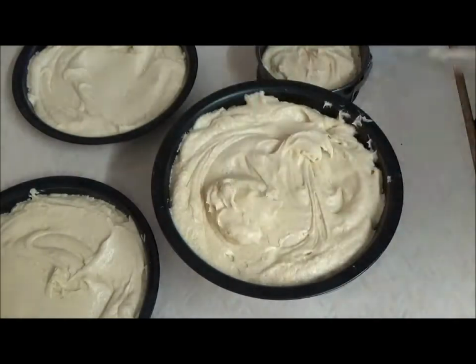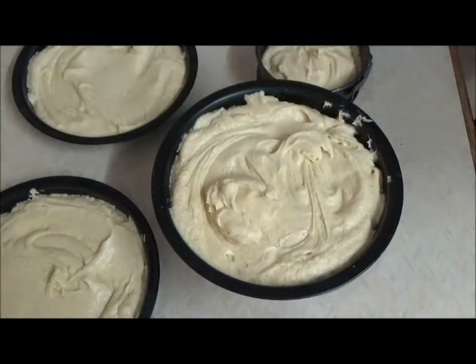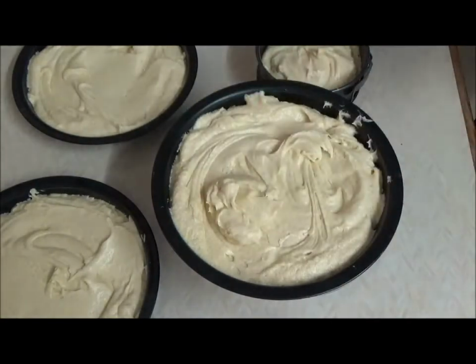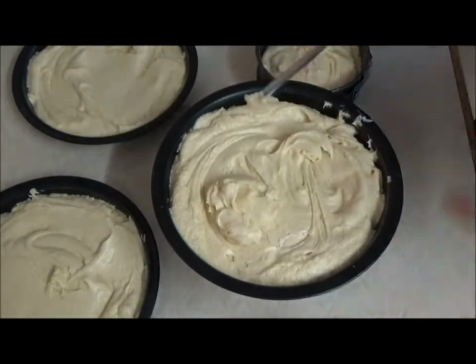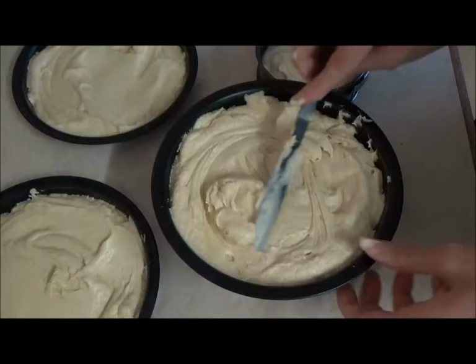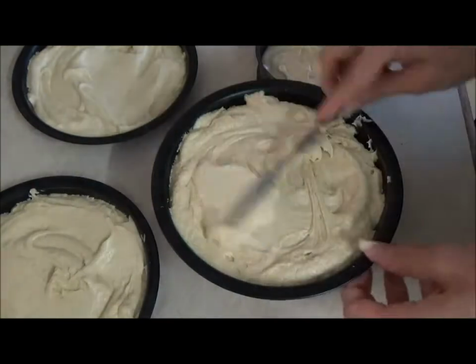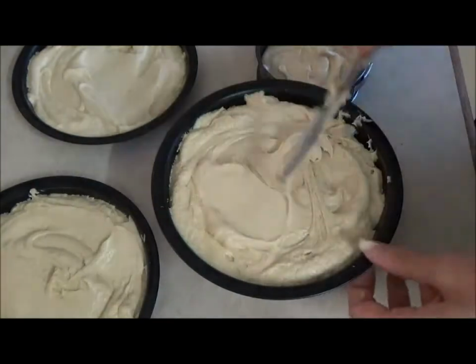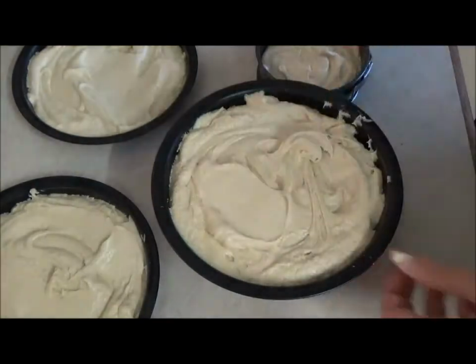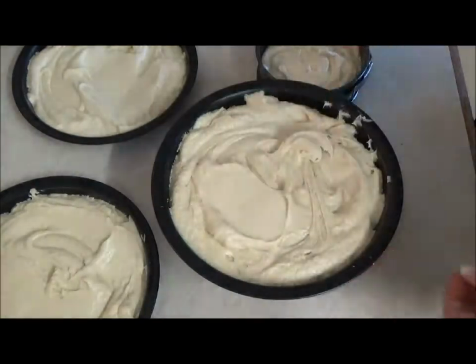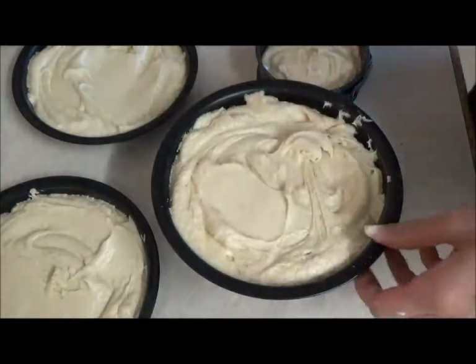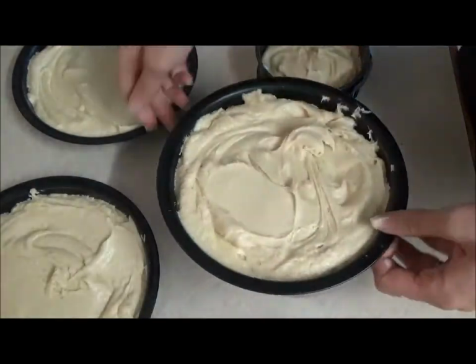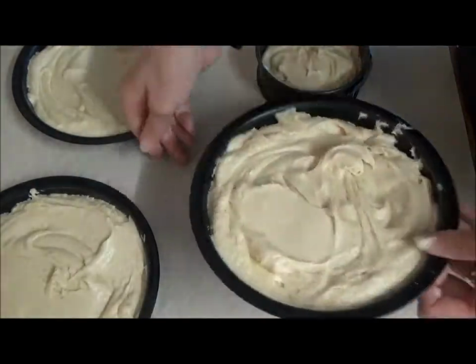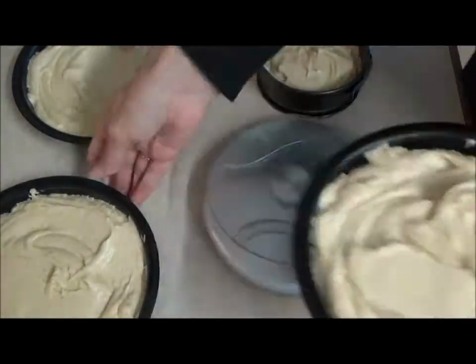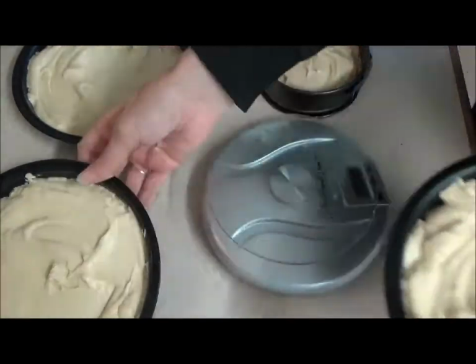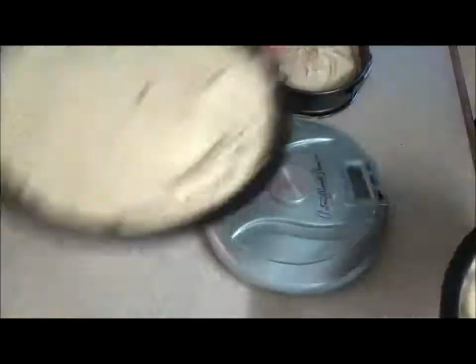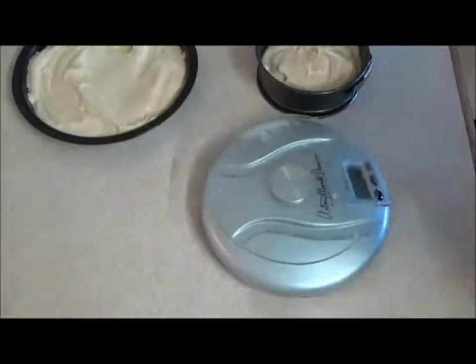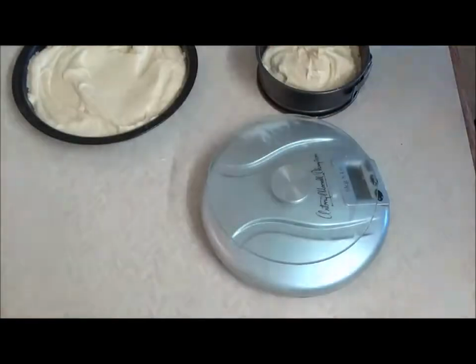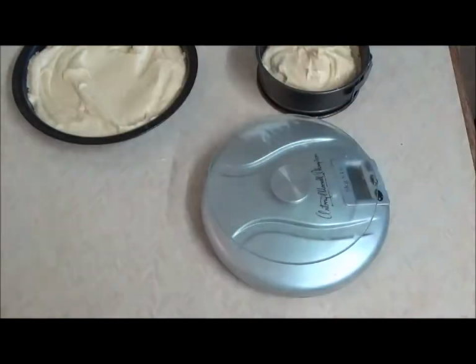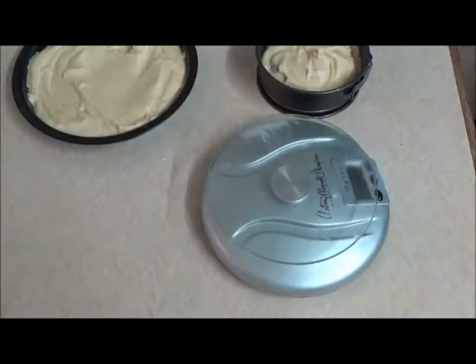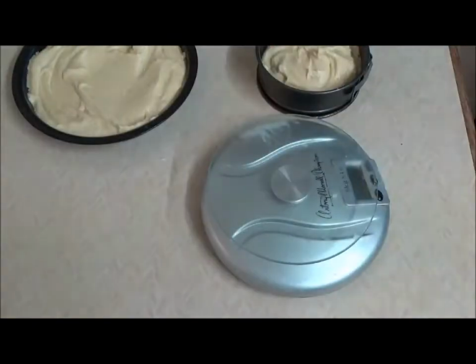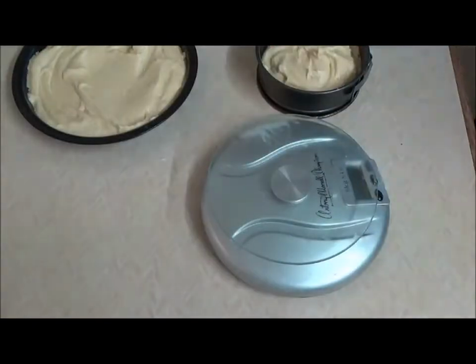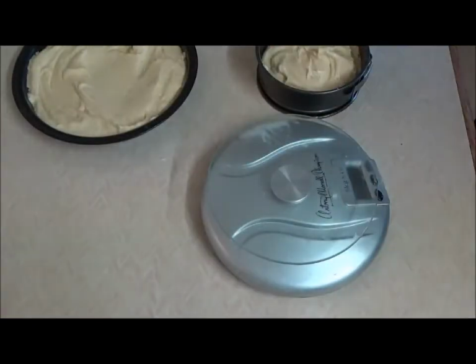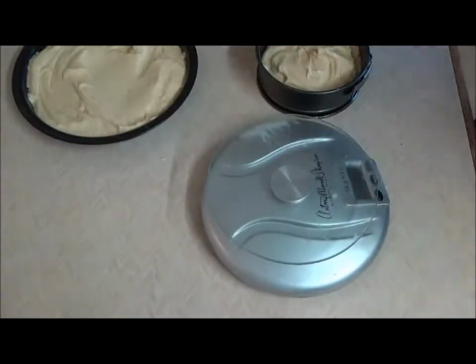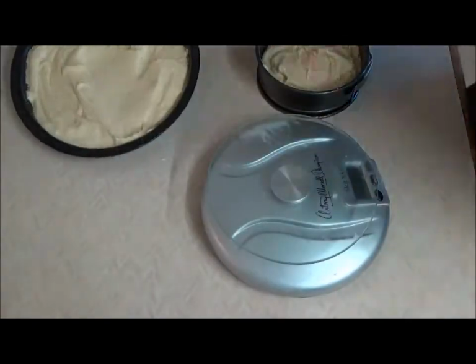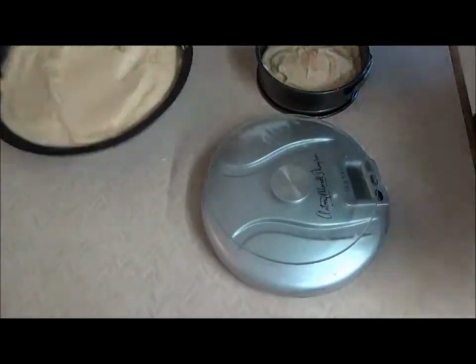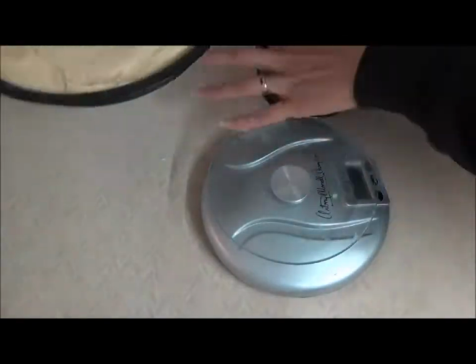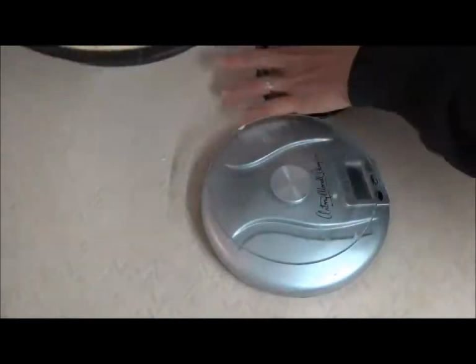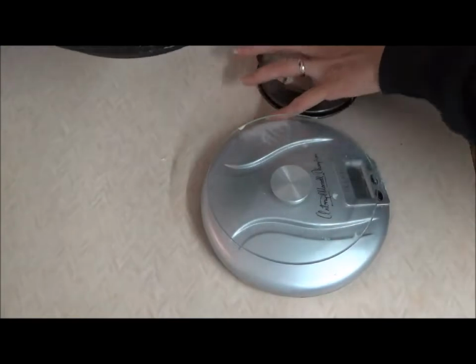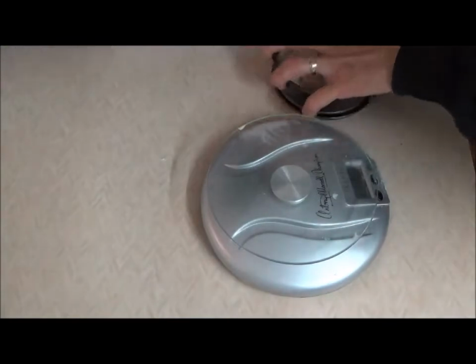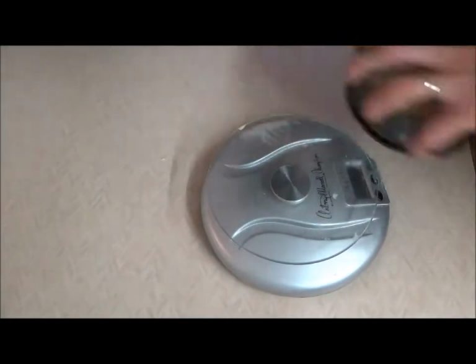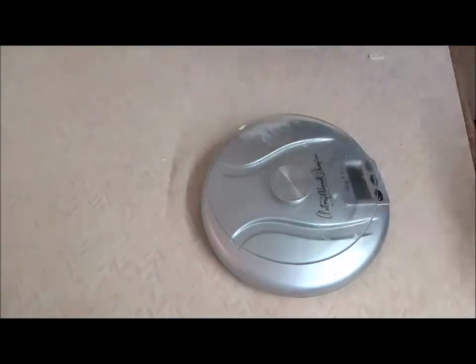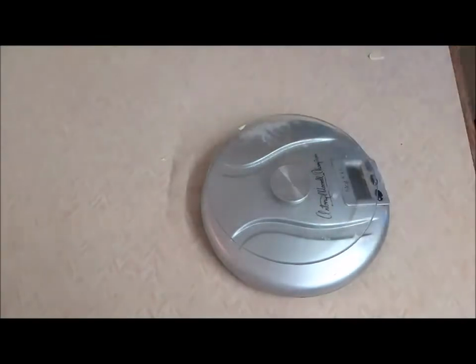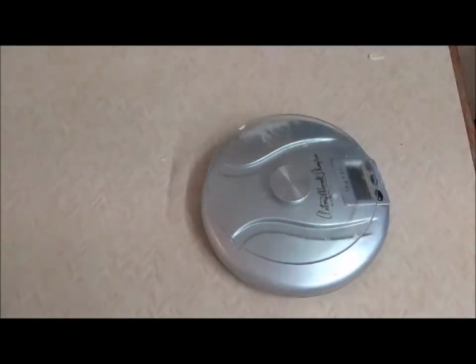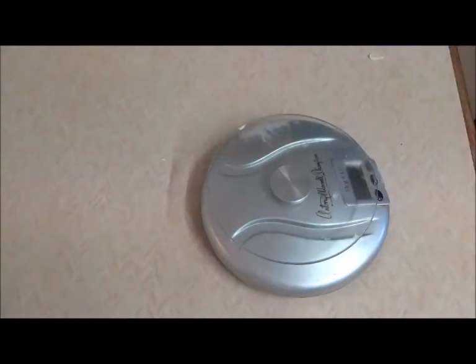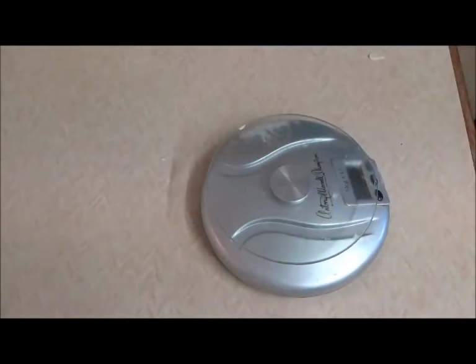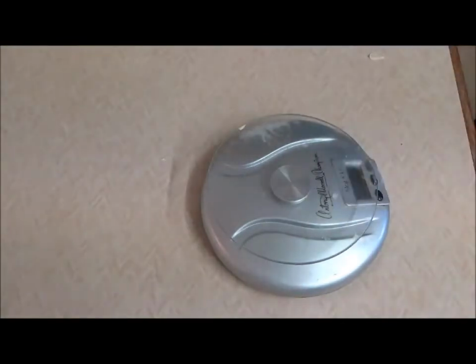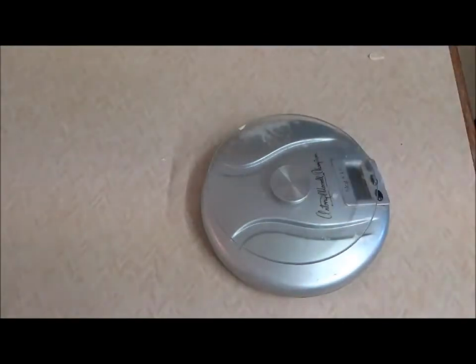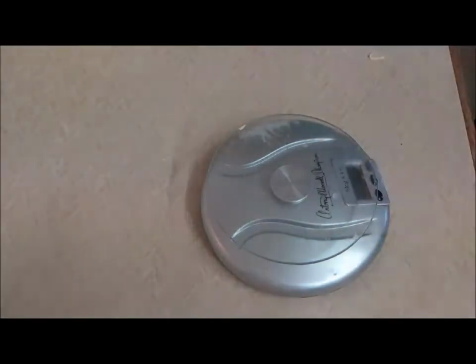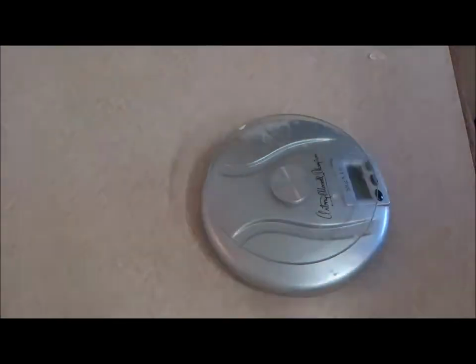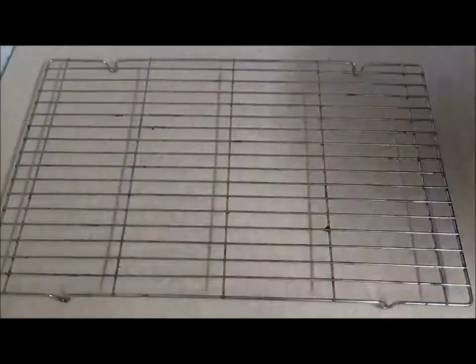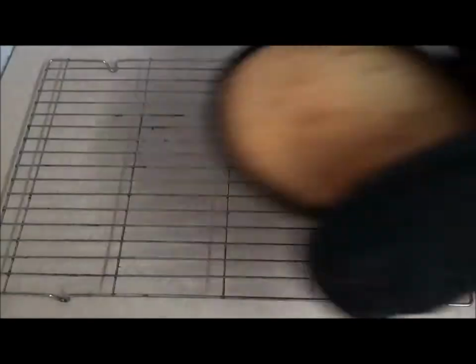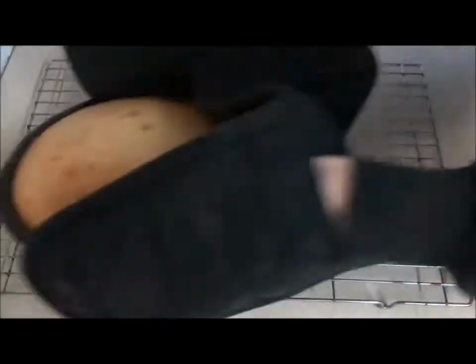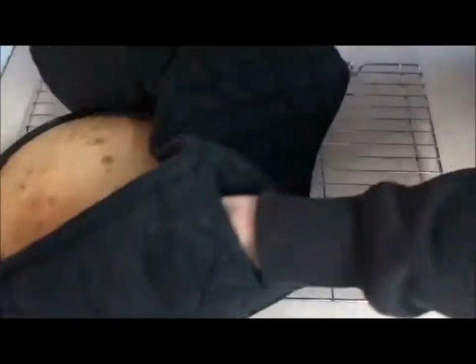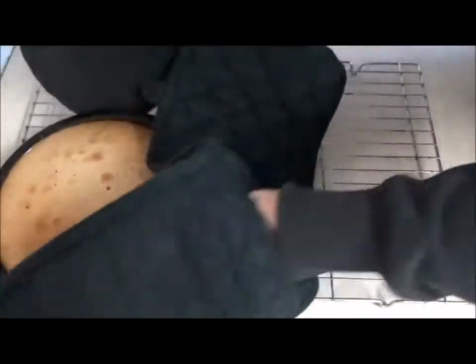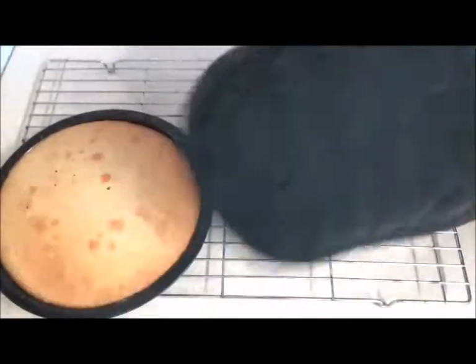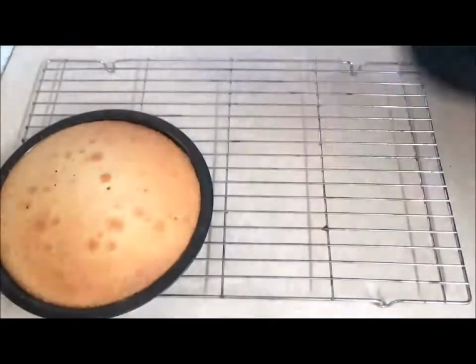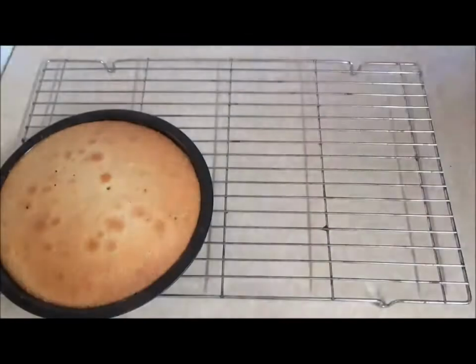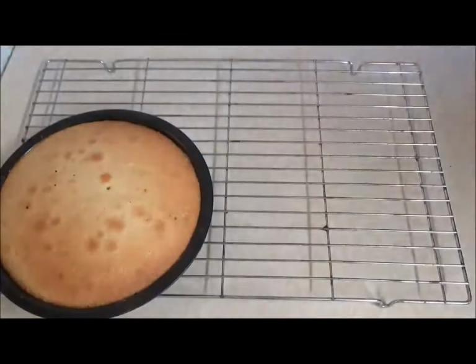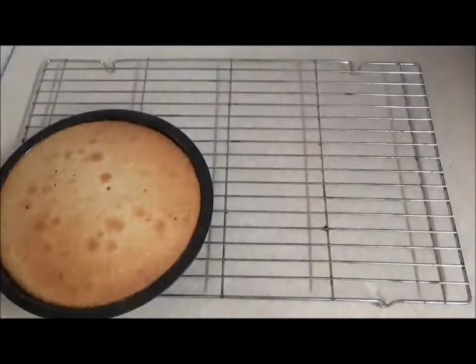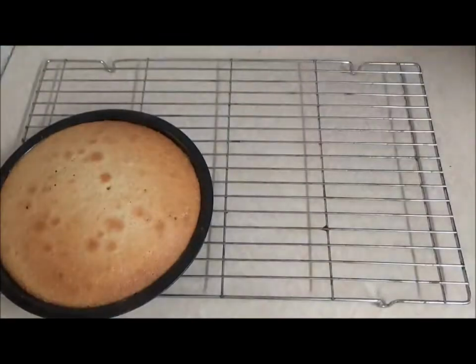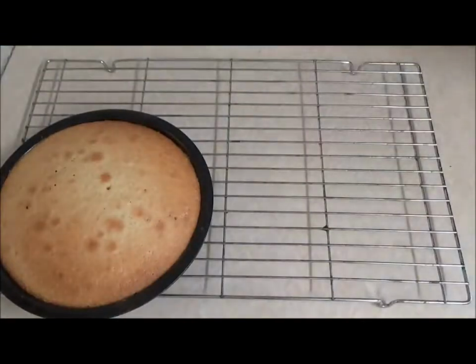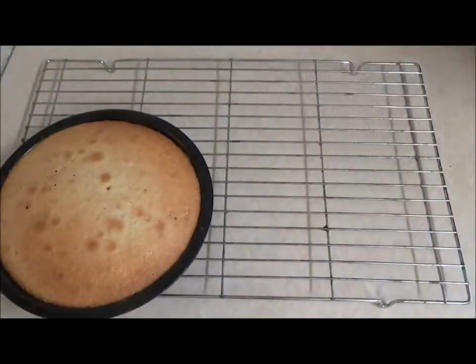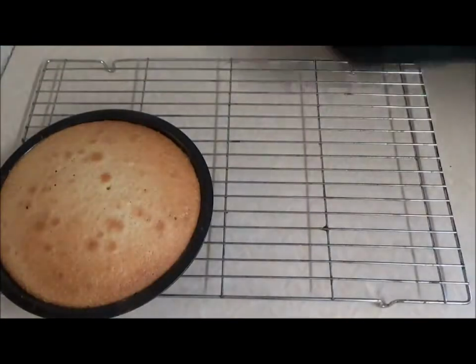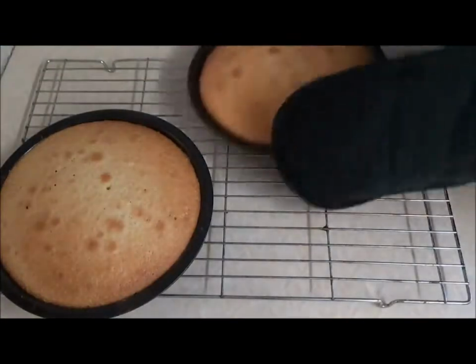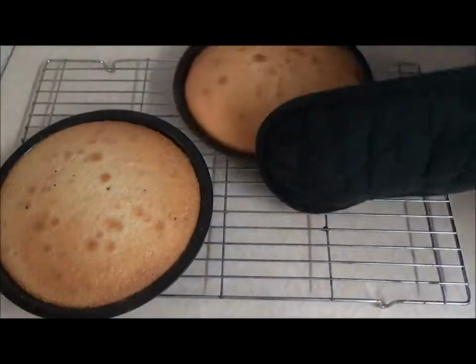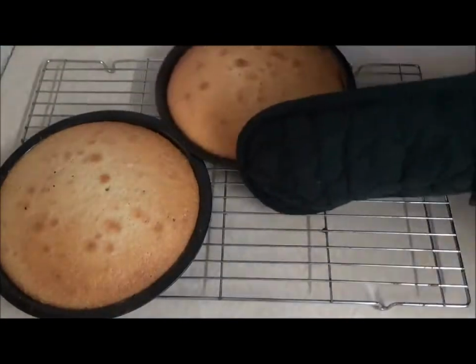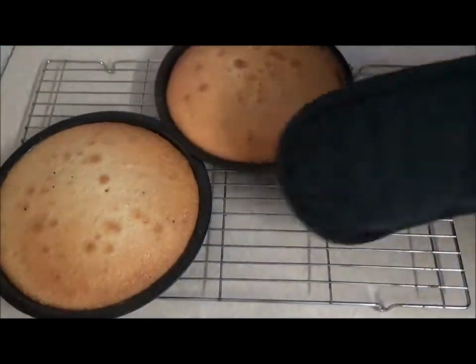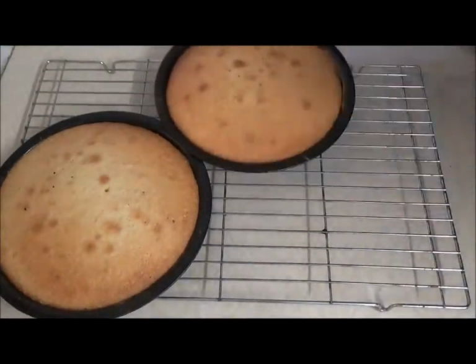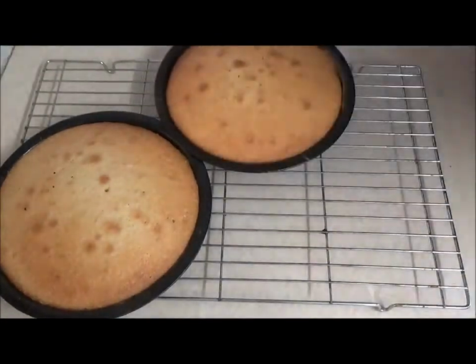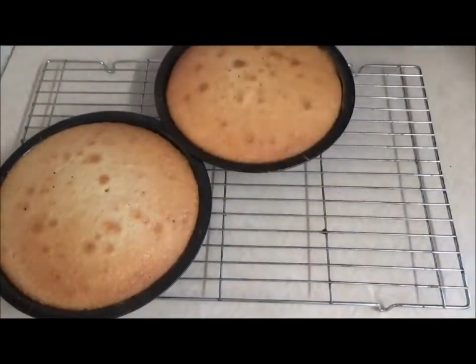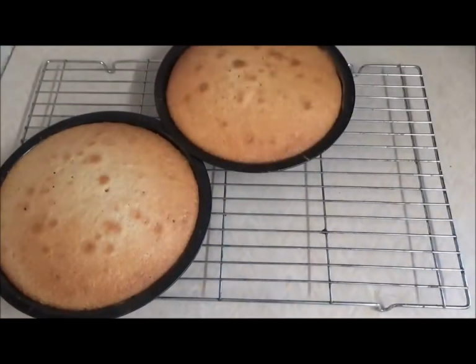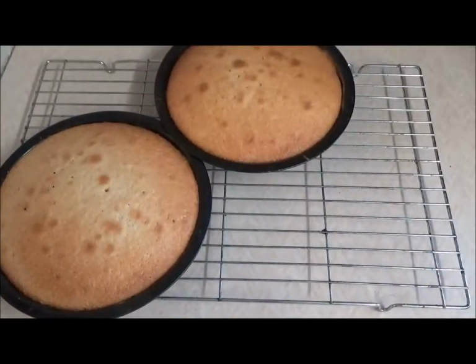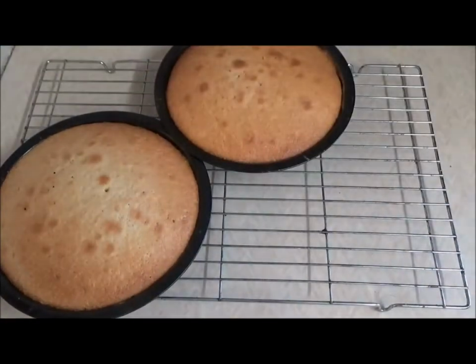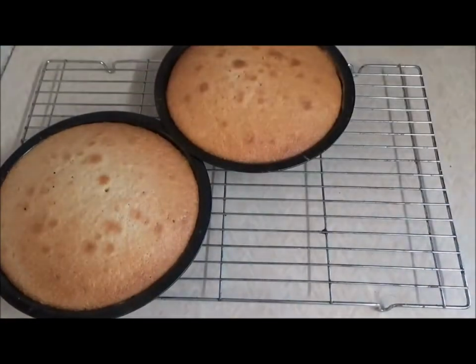Keep an eye on them though, as the smaller cake may take a little longer as it is taller. Once ready, place on a cooling rack to cool thoroughly.